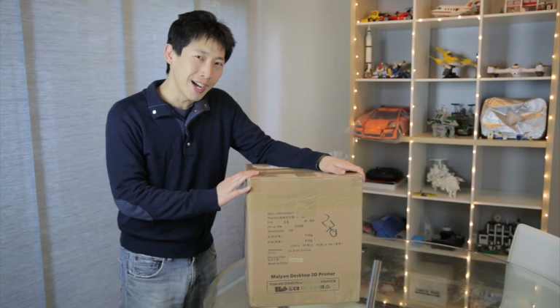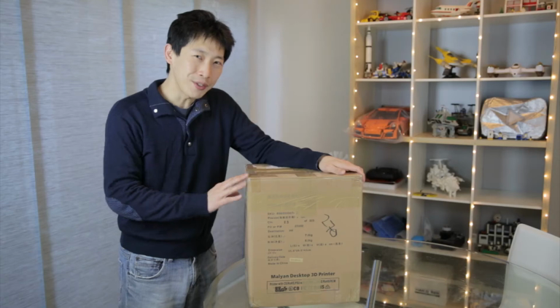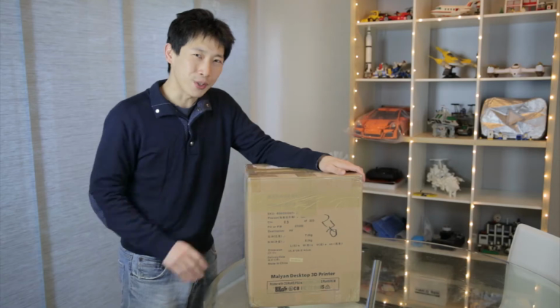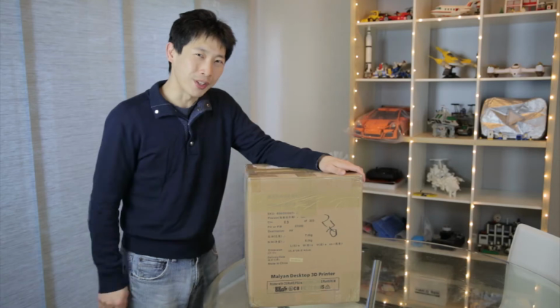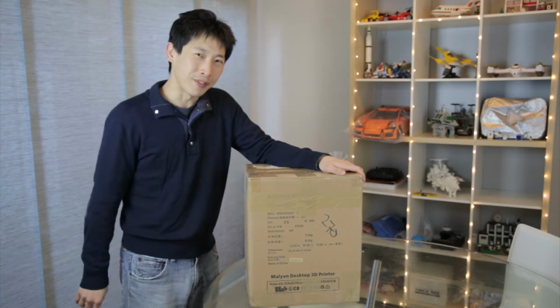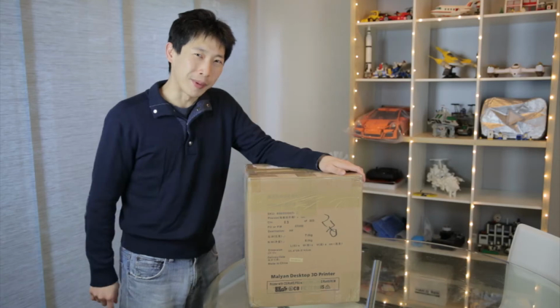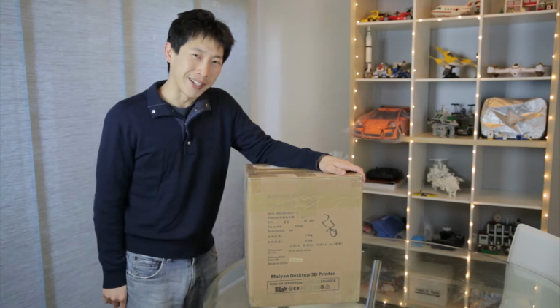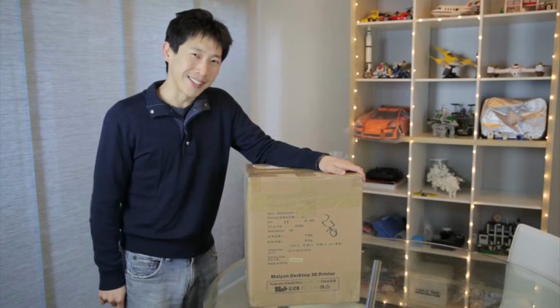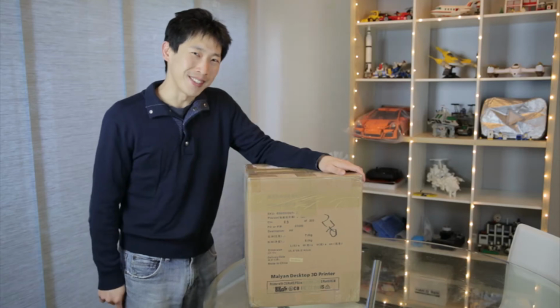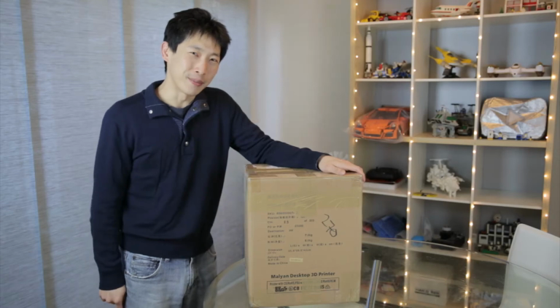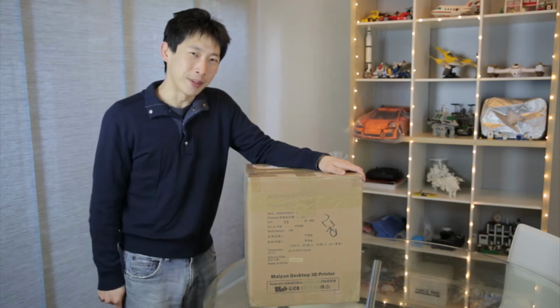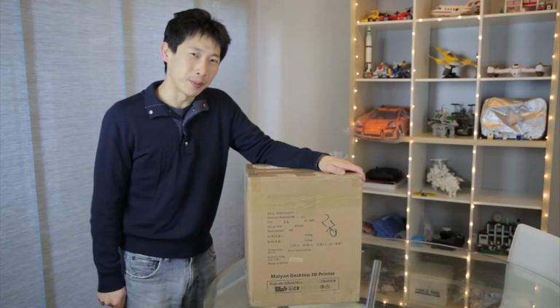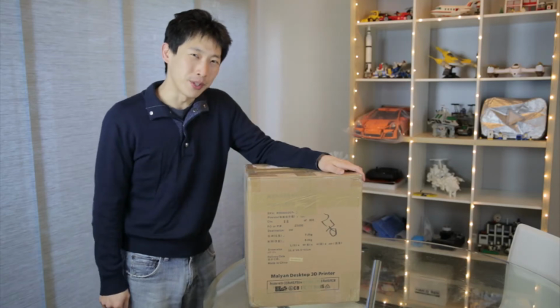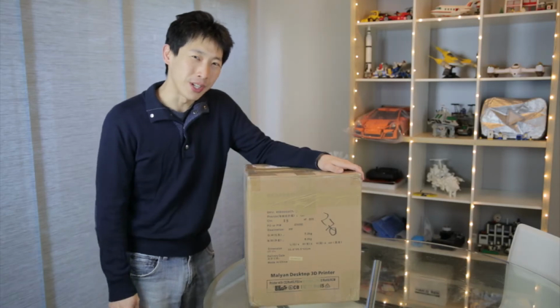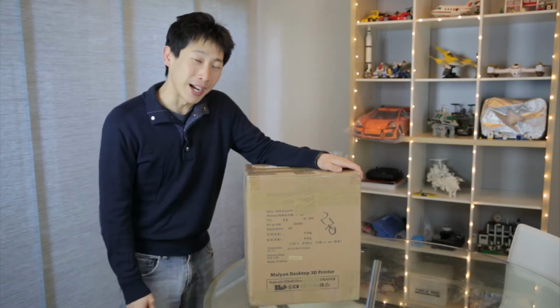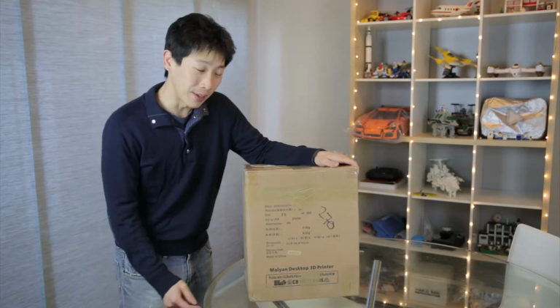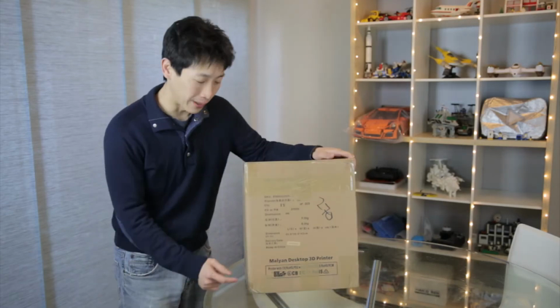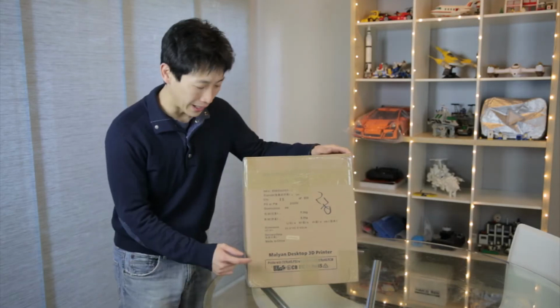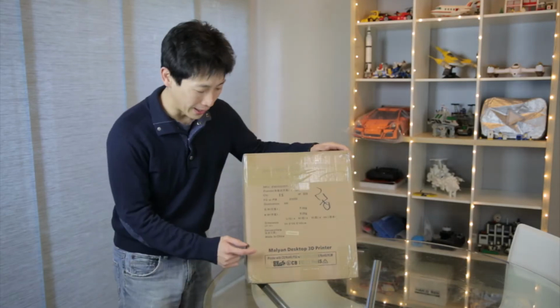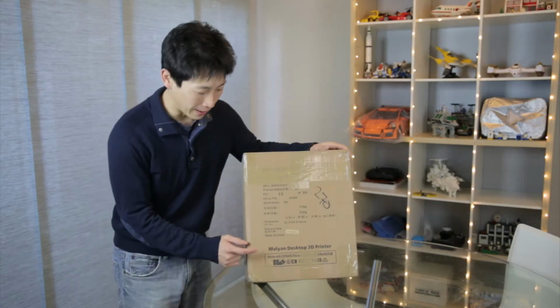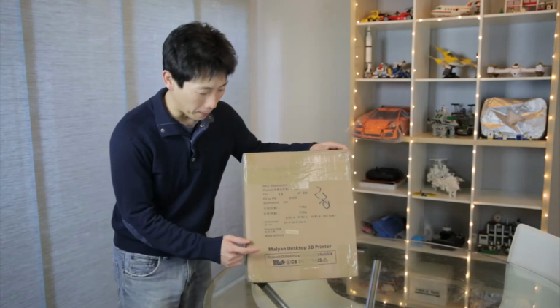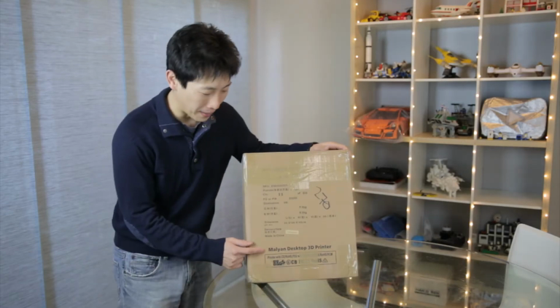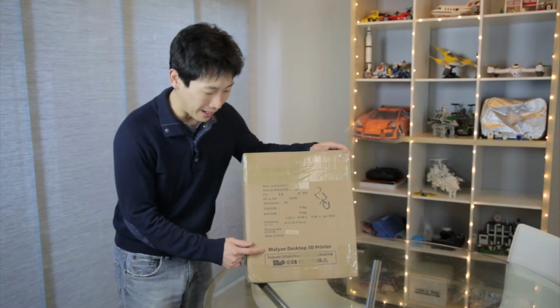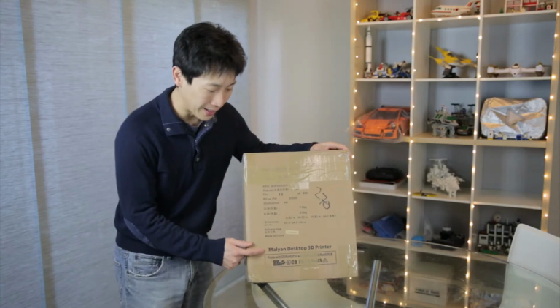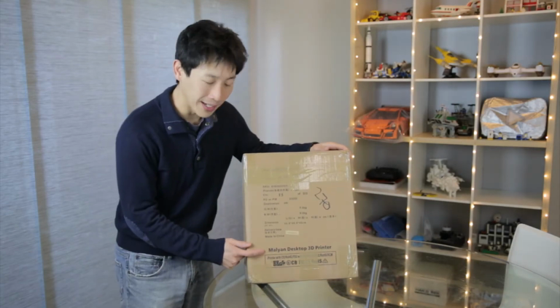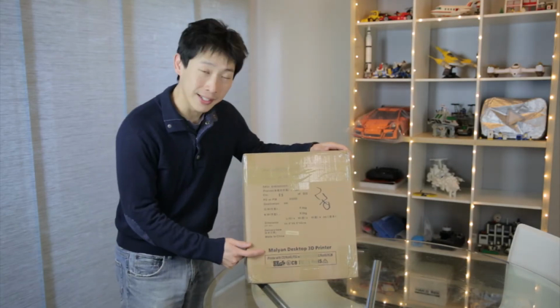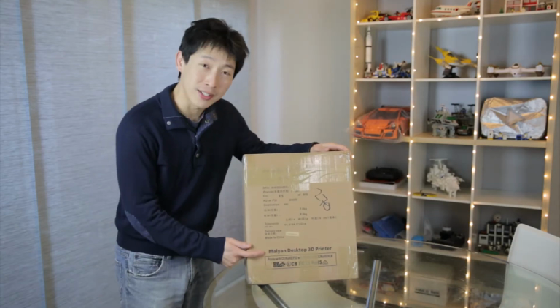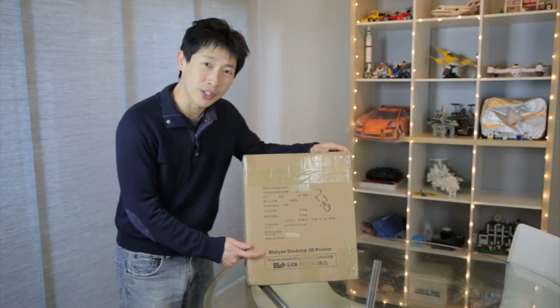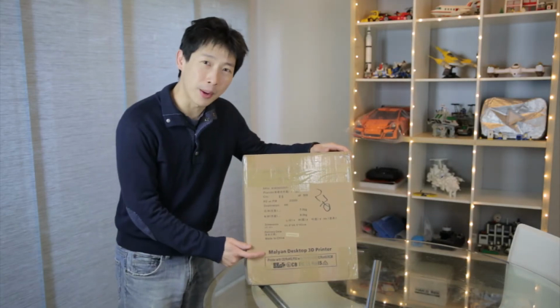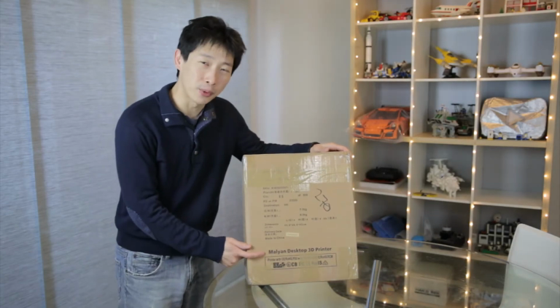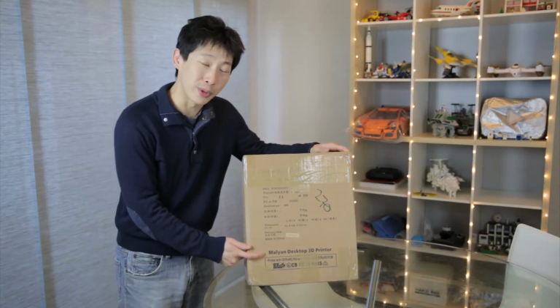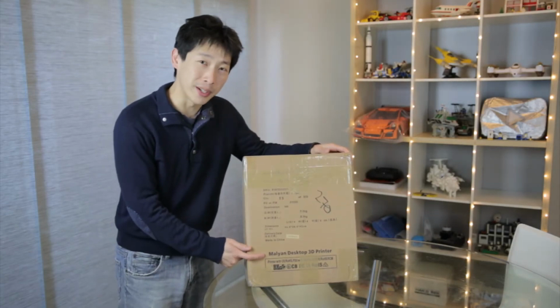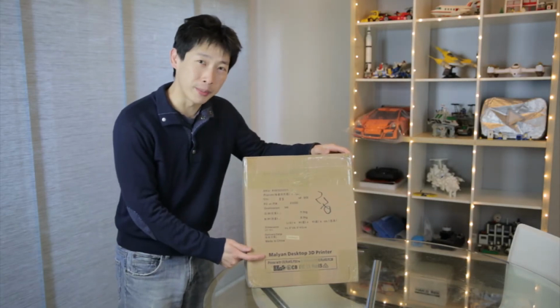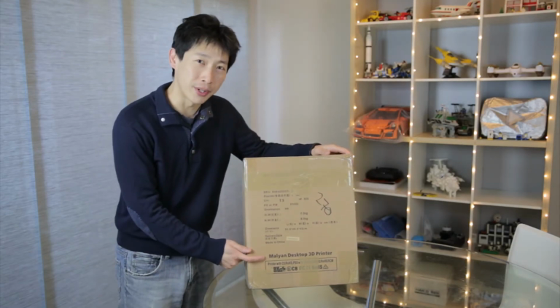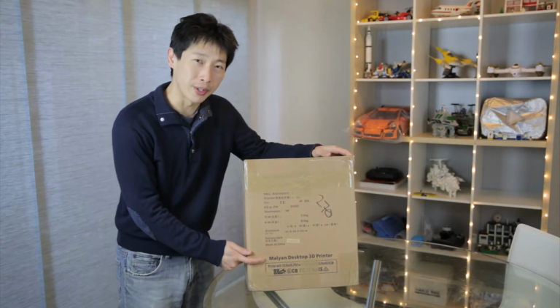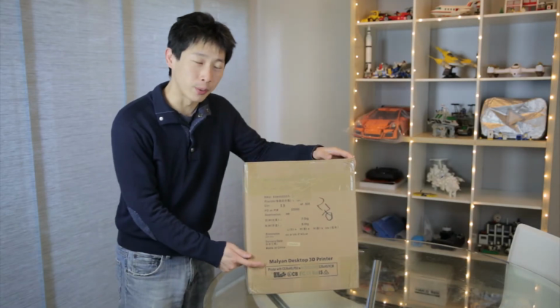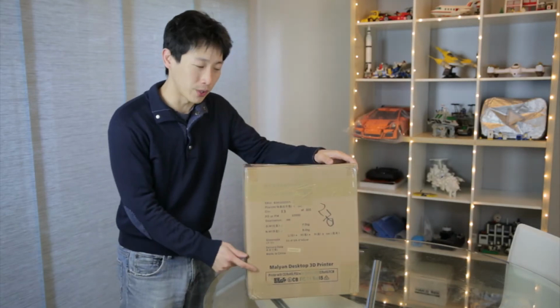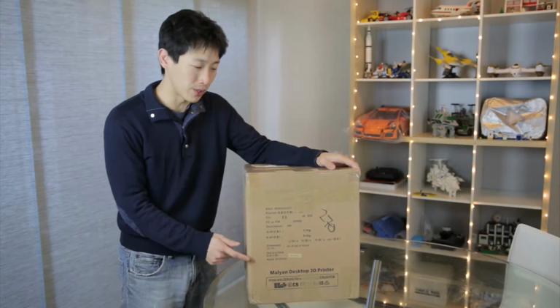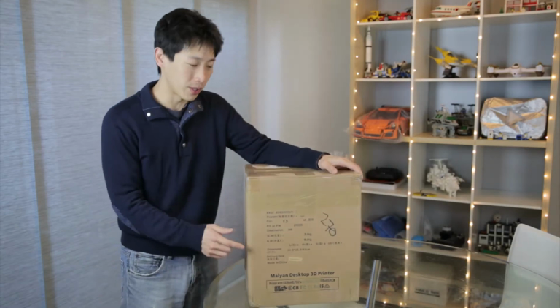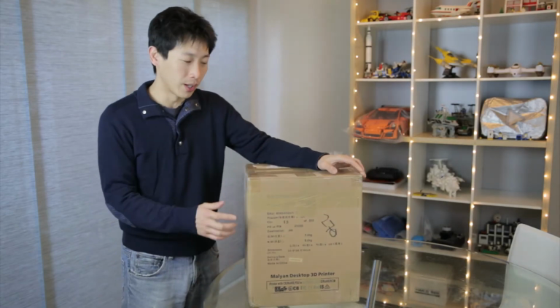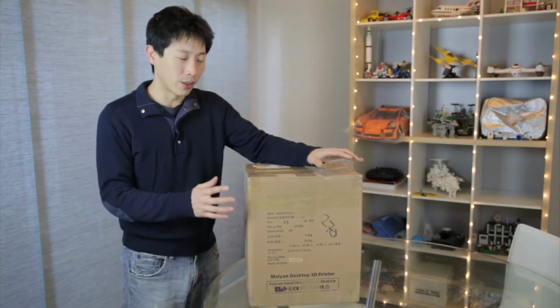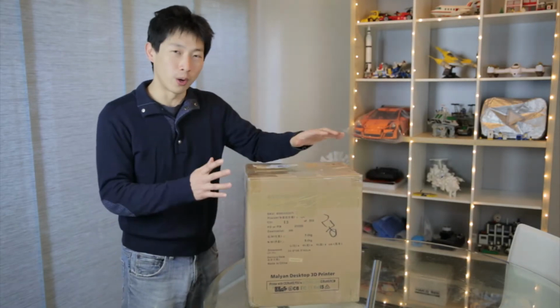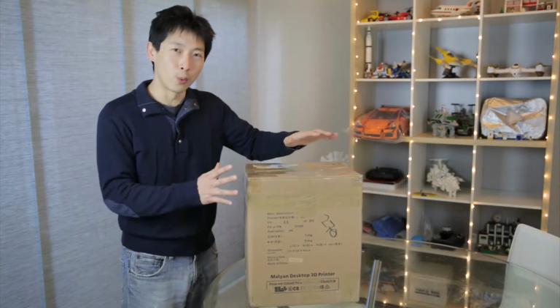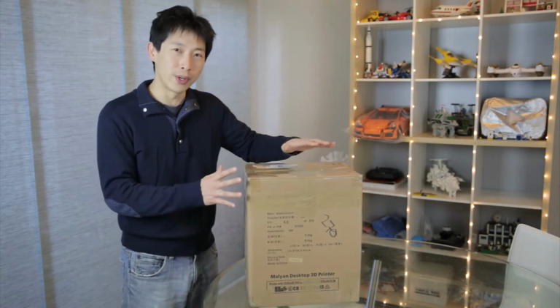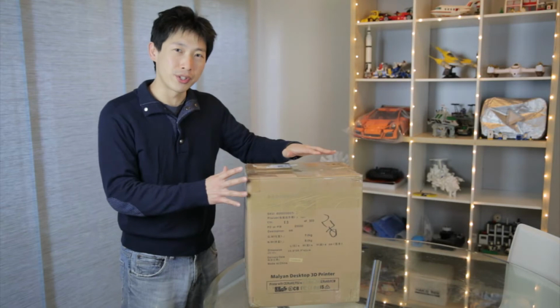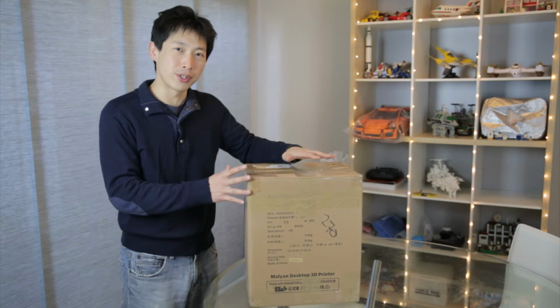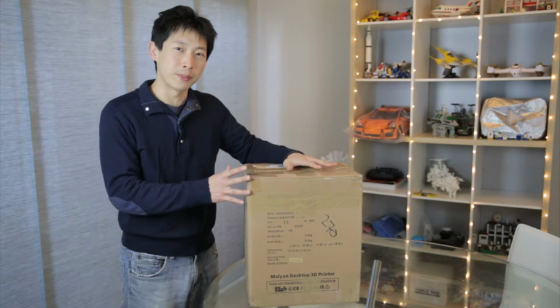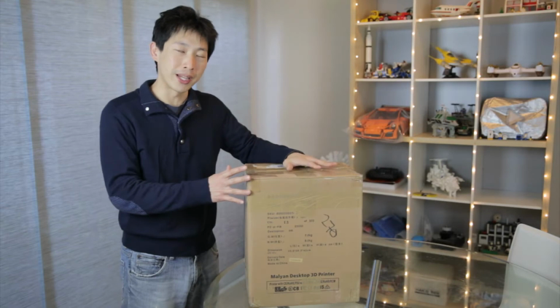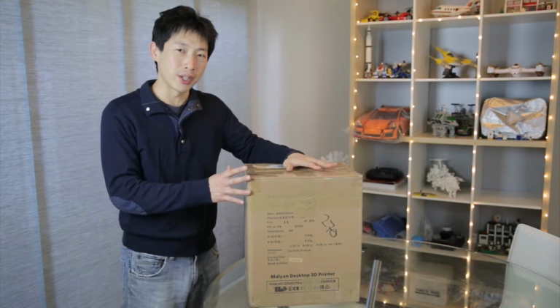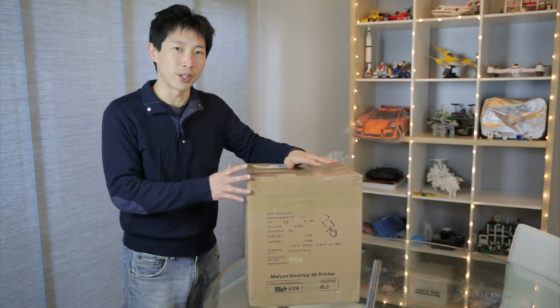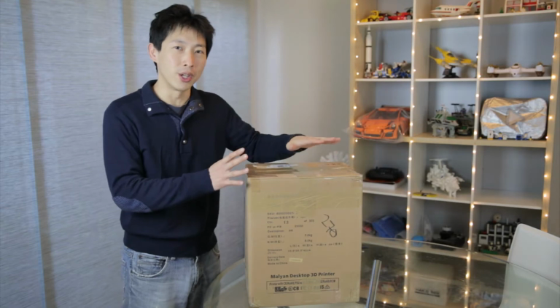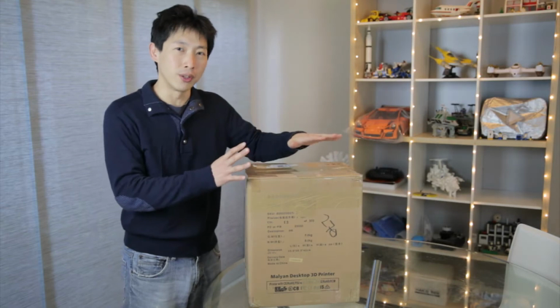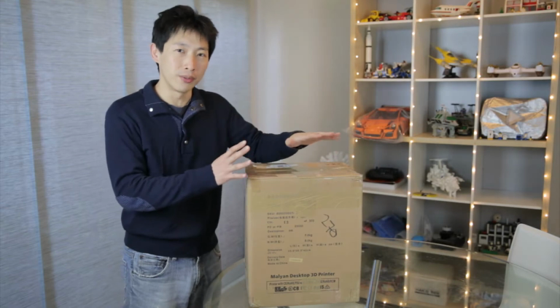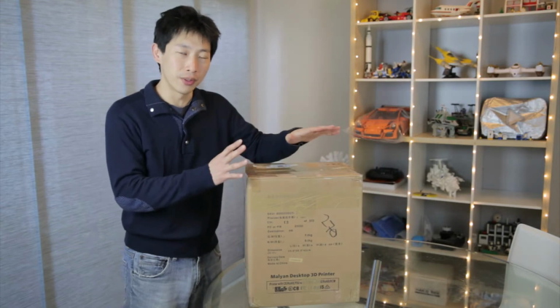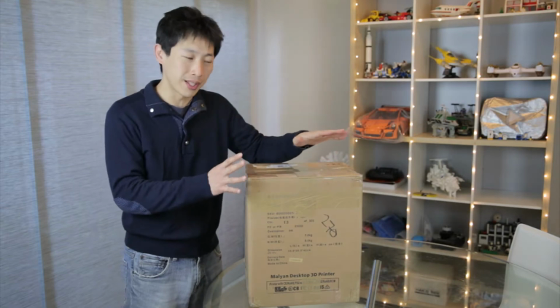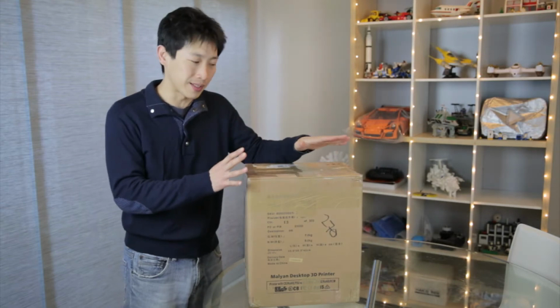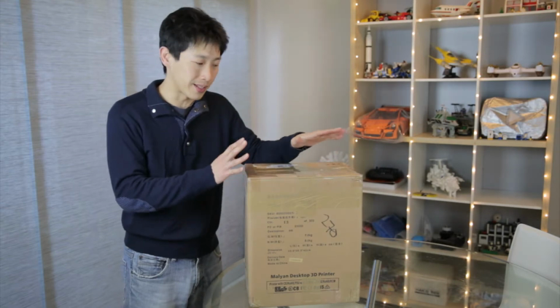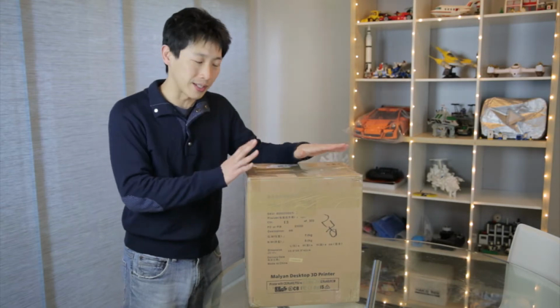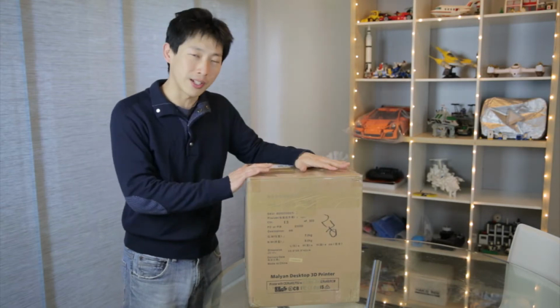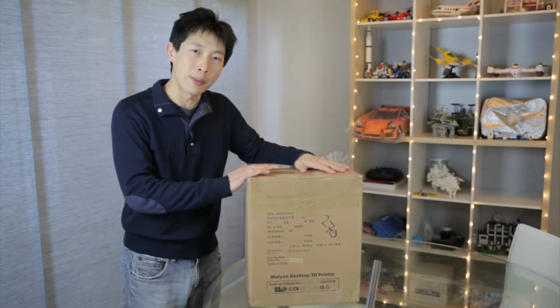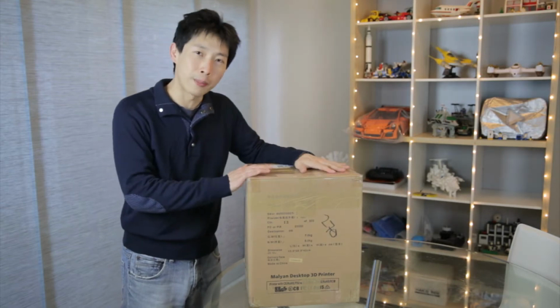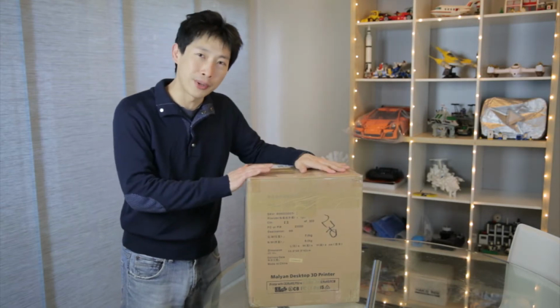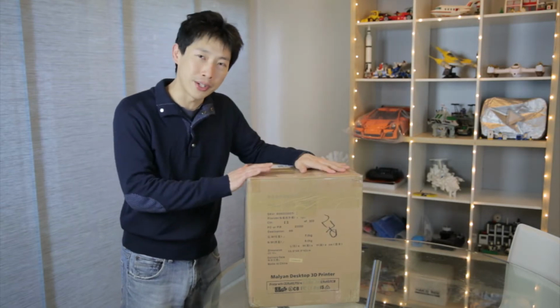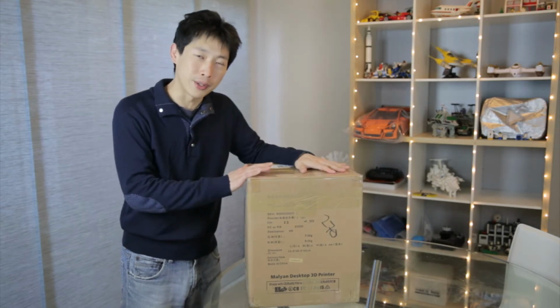How's it going everybody? This is Peter Bush. I have right here a Maoyan desktop 3D printer, which is the original maker of this desktop printer.